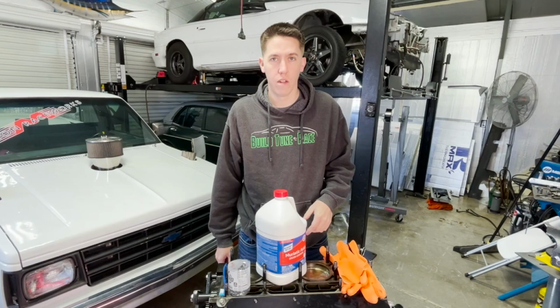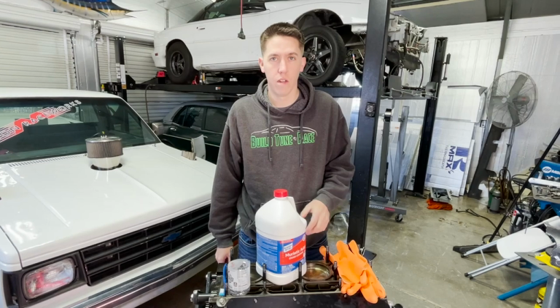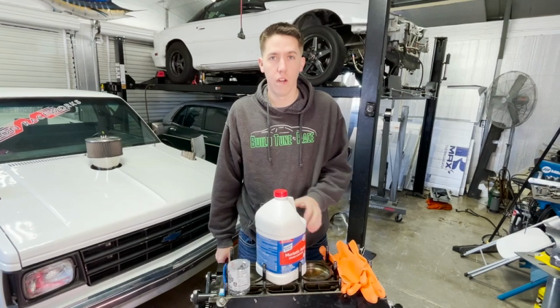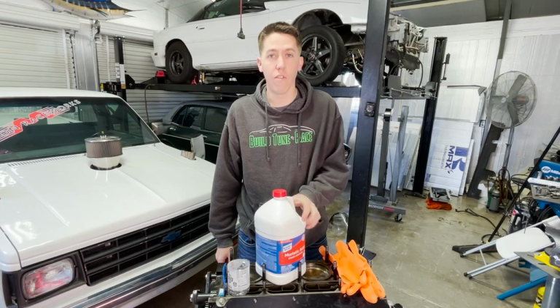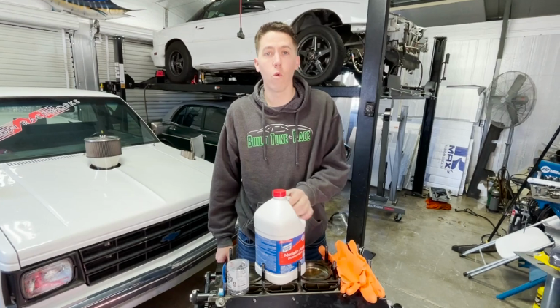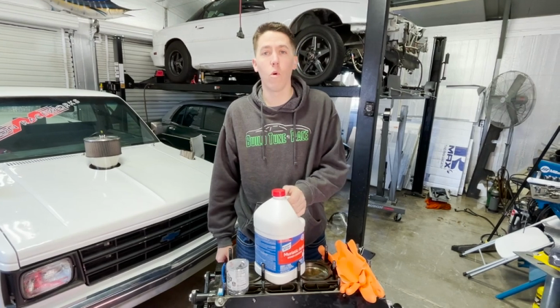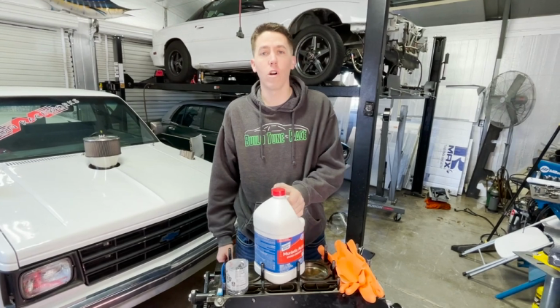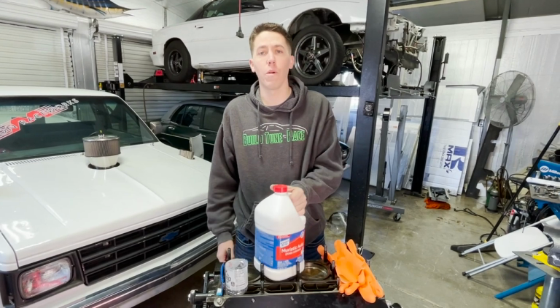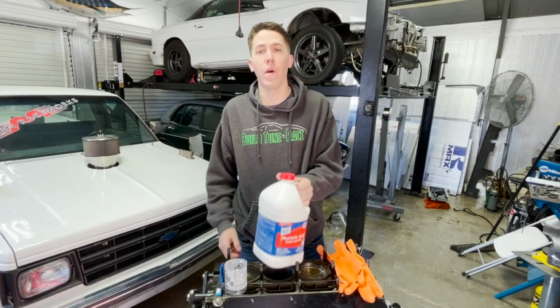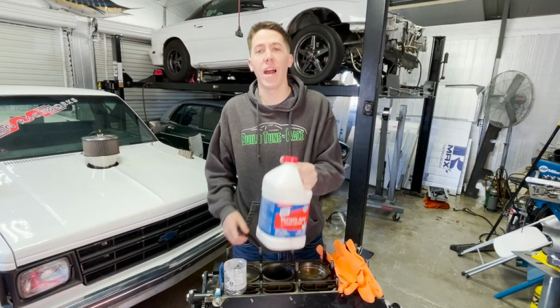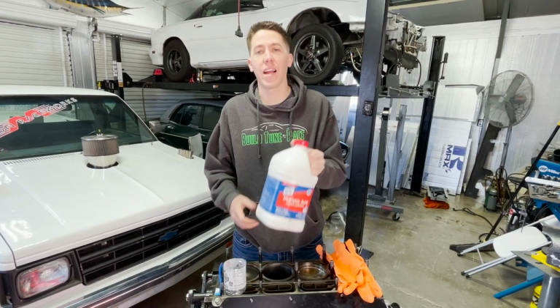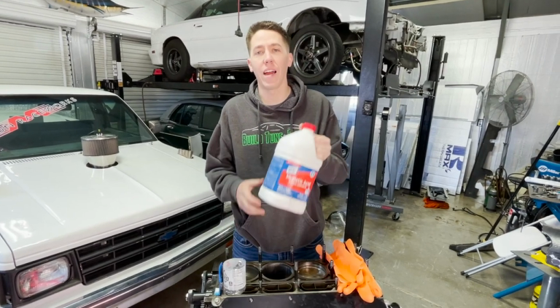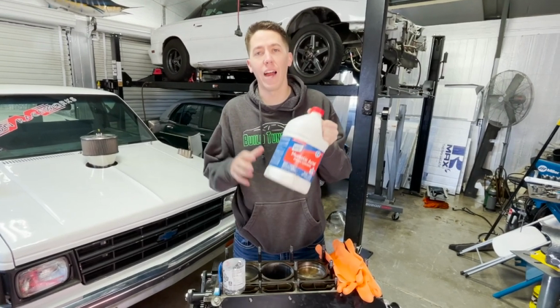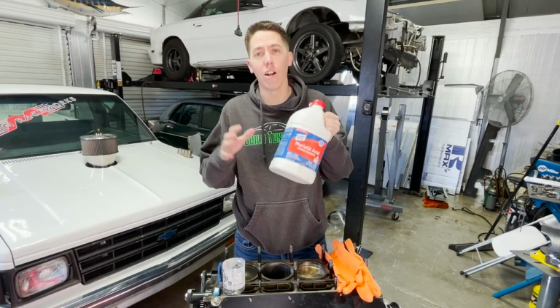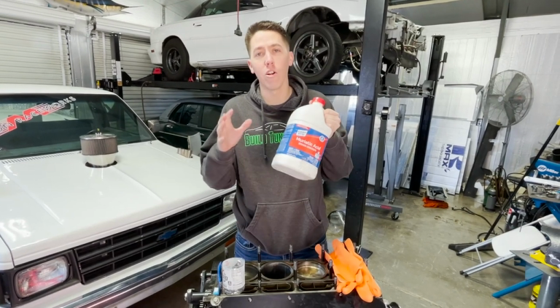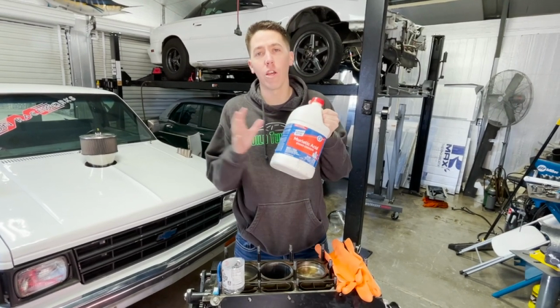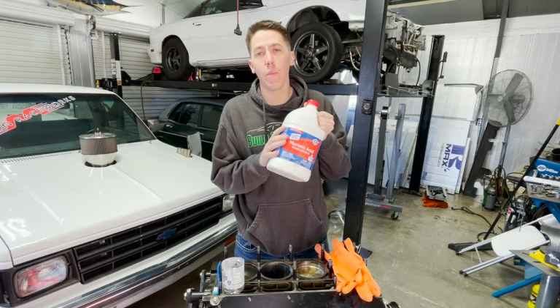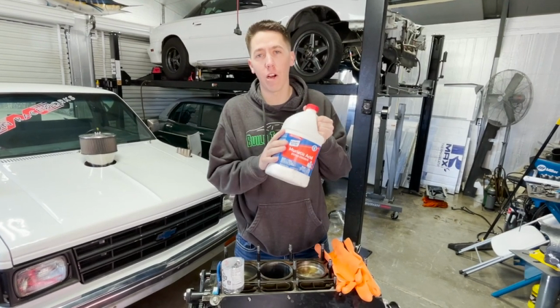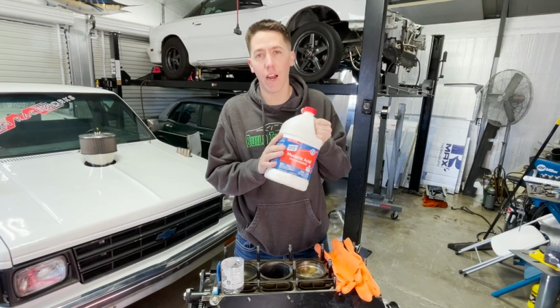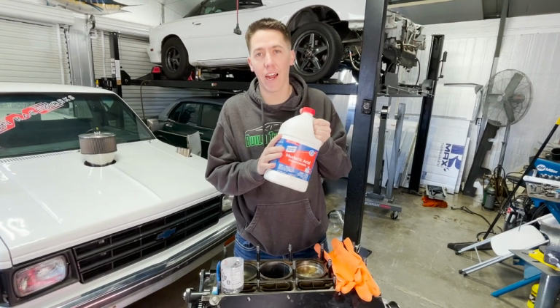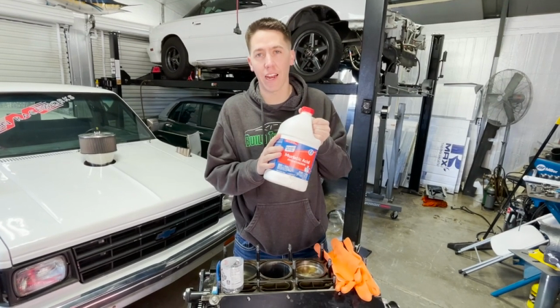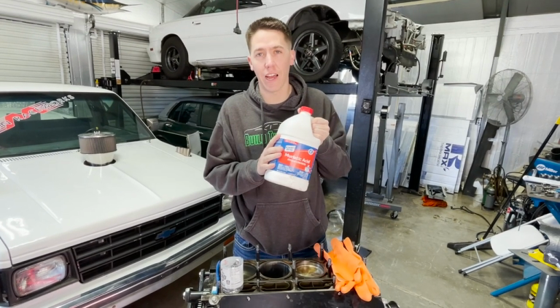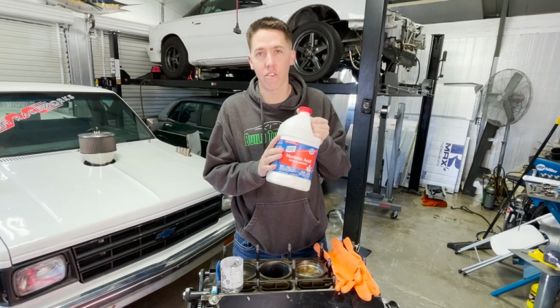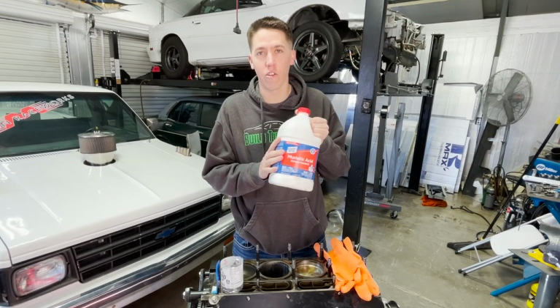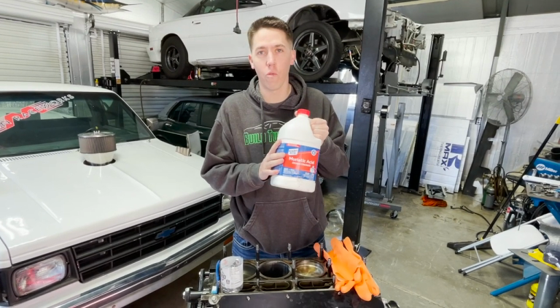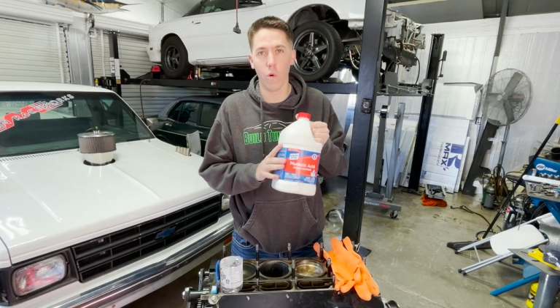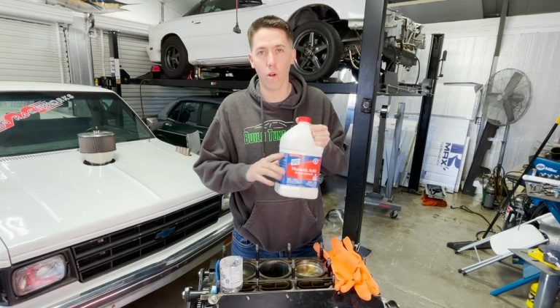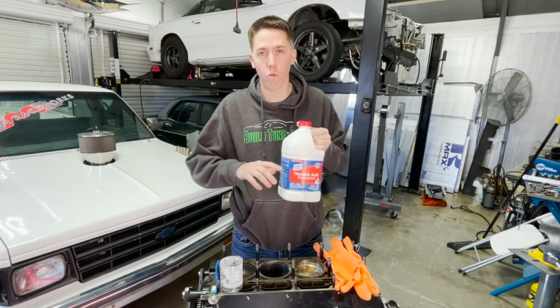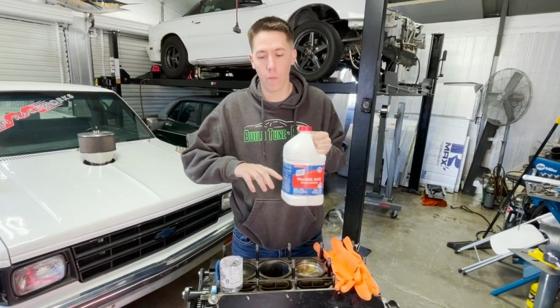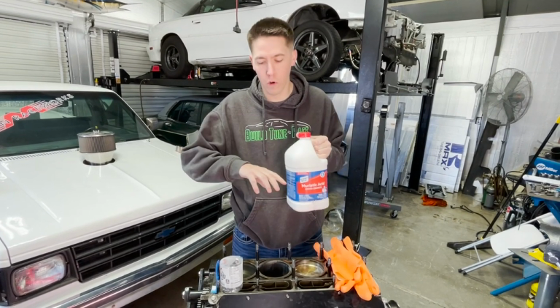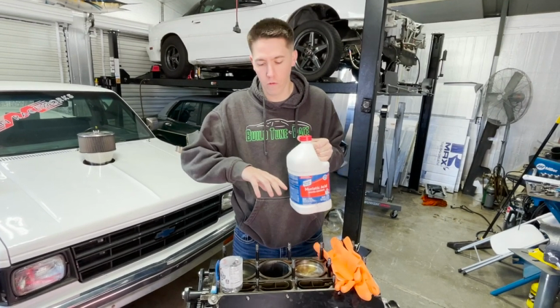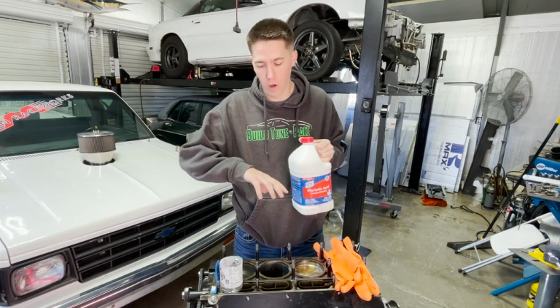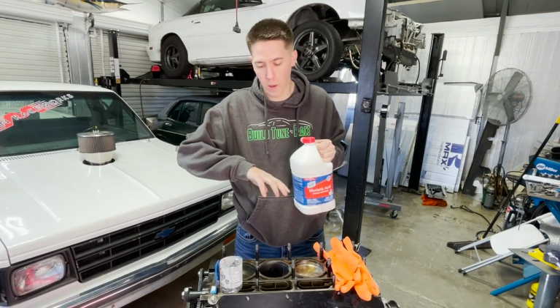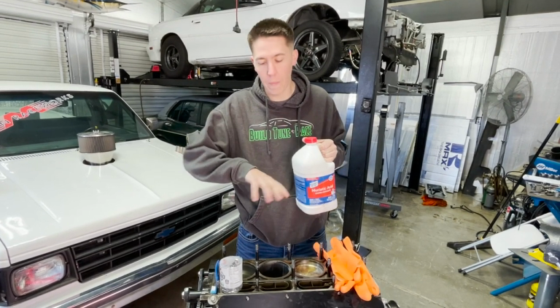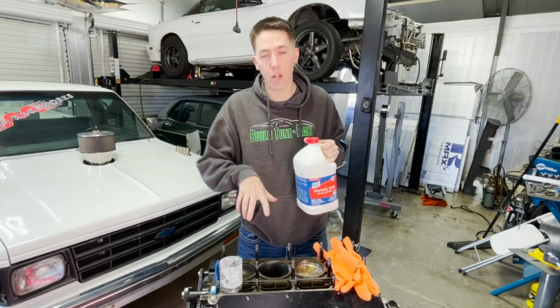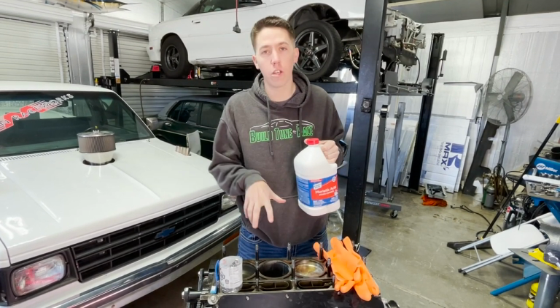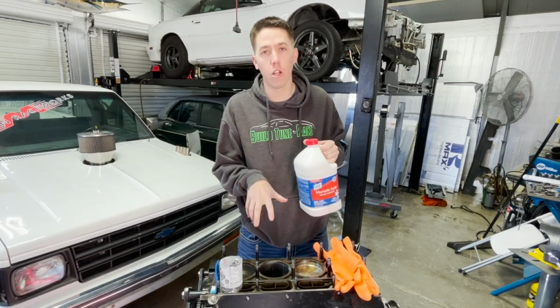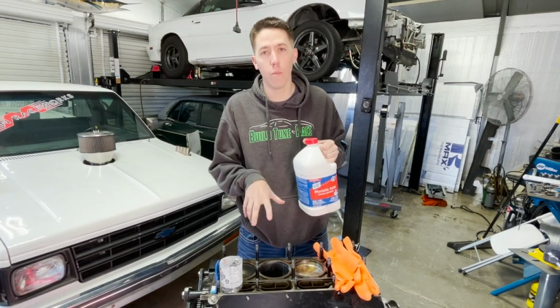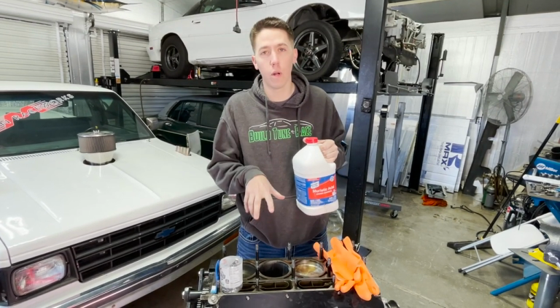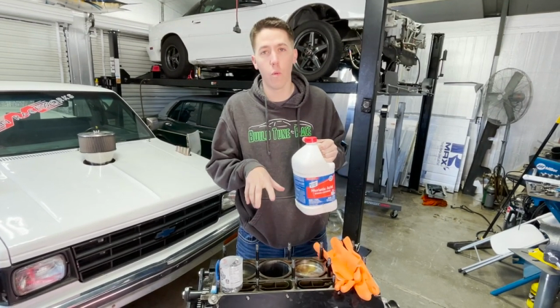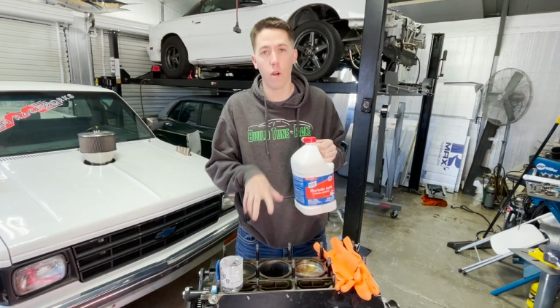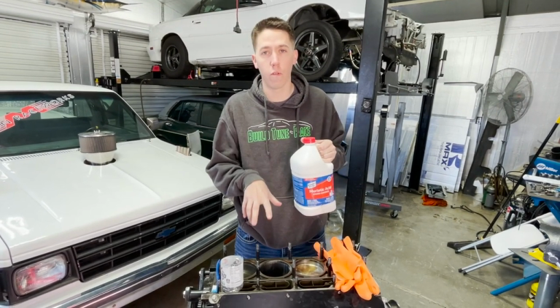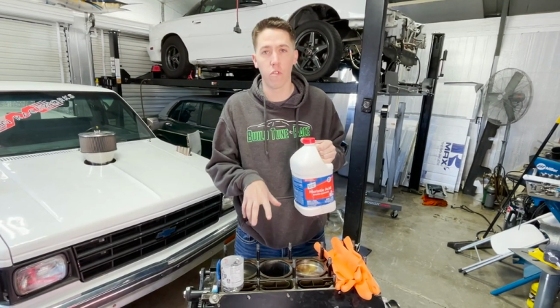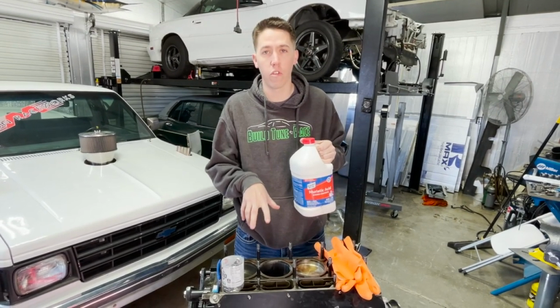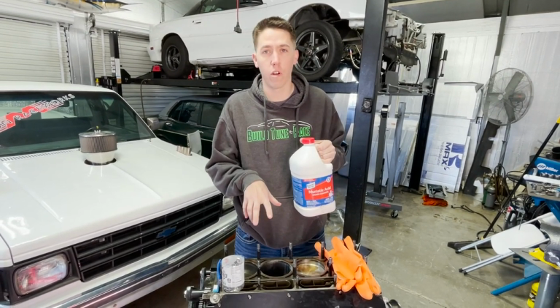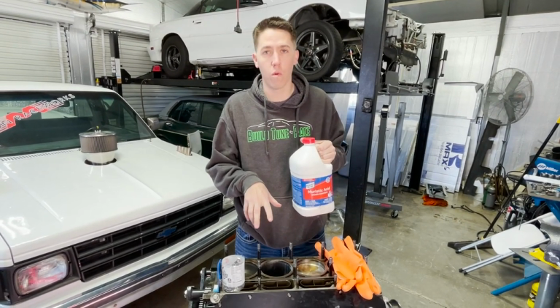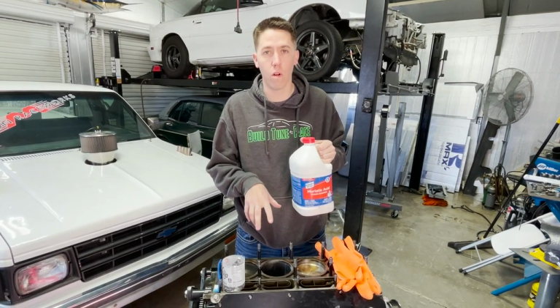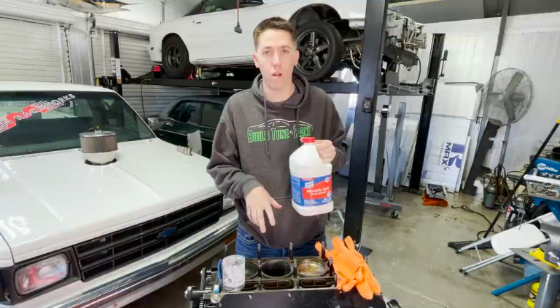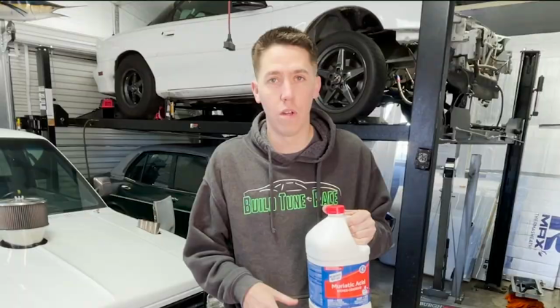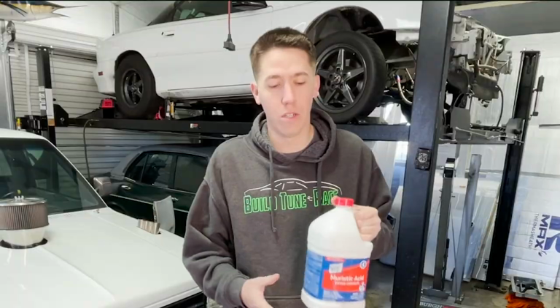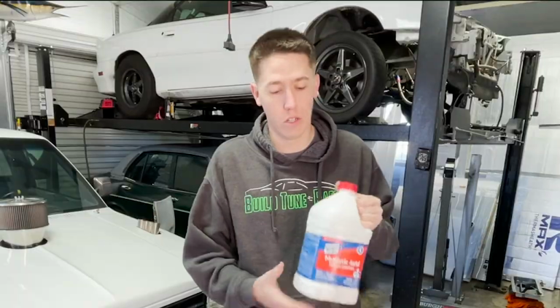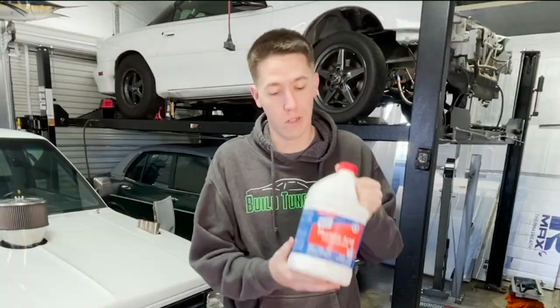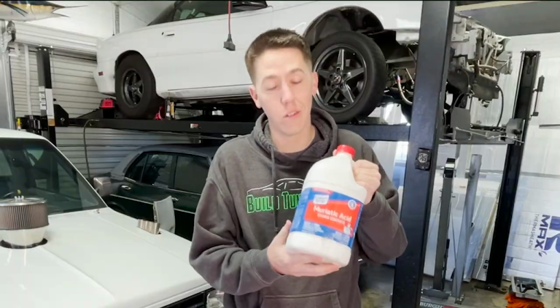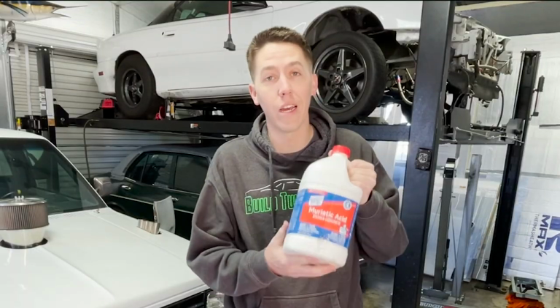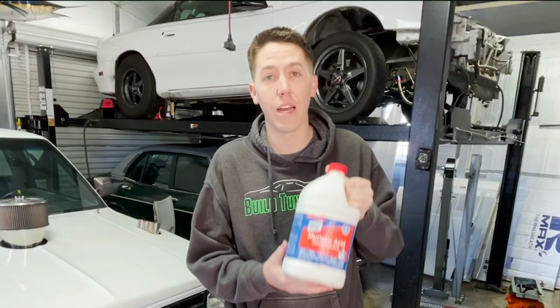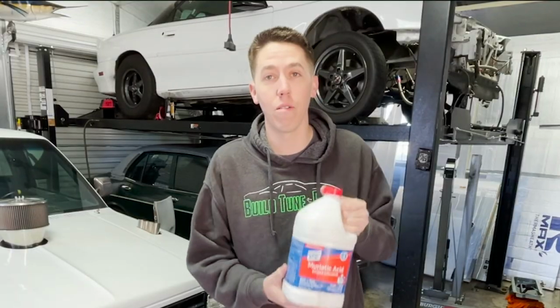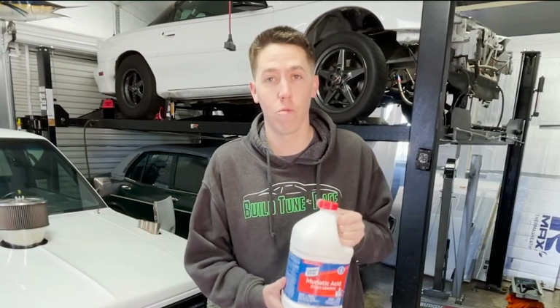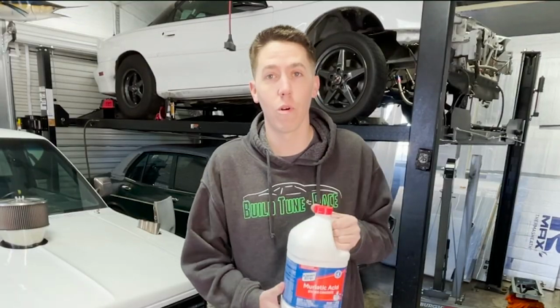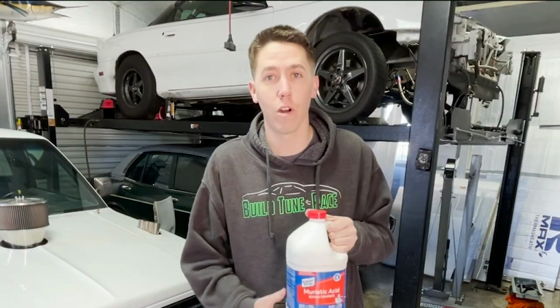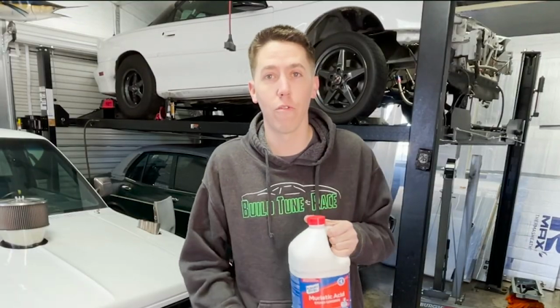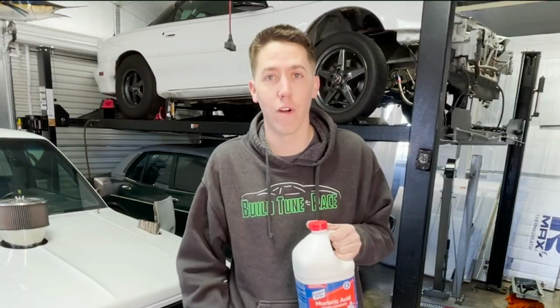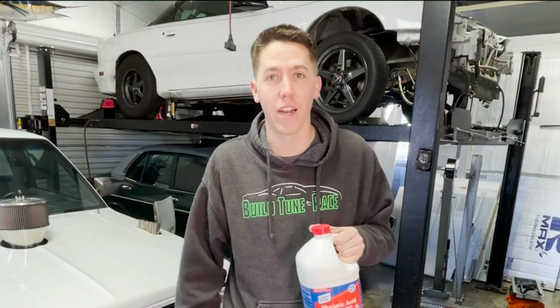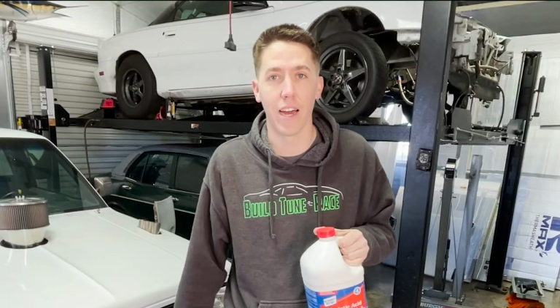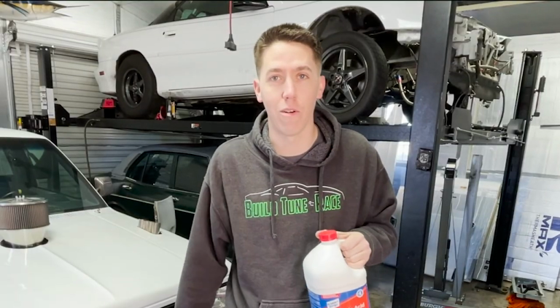Hey everyone, welcome back. I heard that muriatic acid will remove melted aluminum away from the cylinder wall, so today we're going to find out.